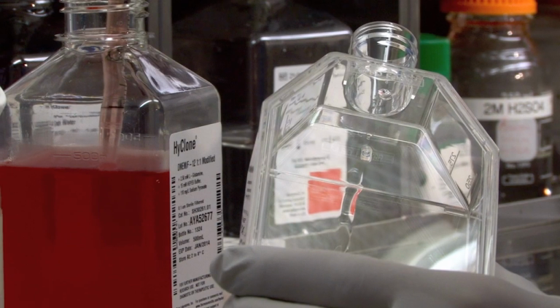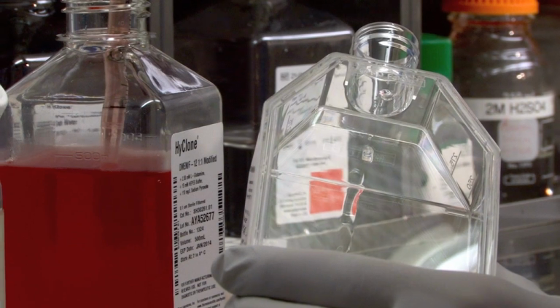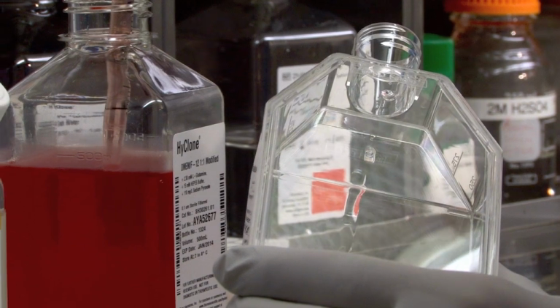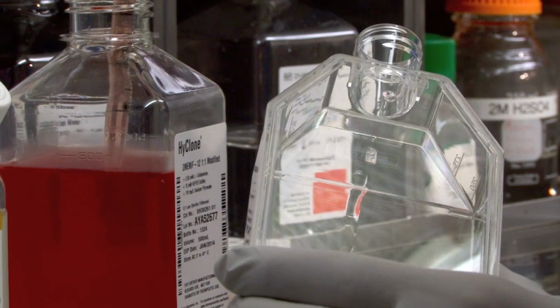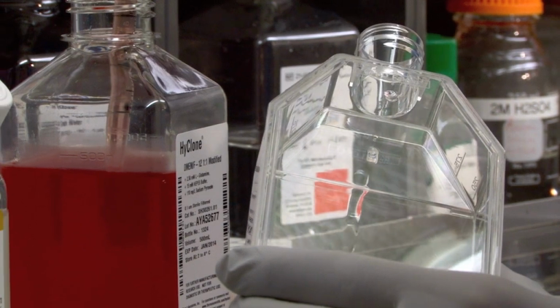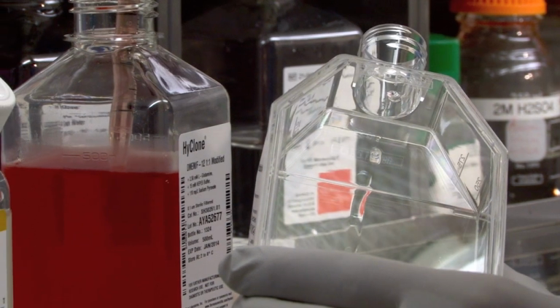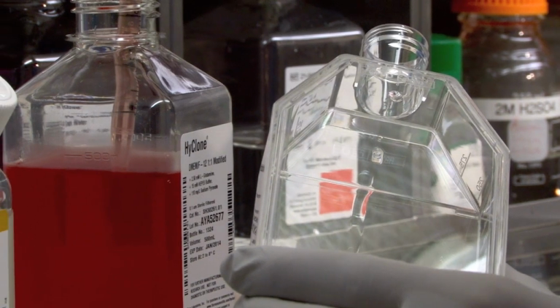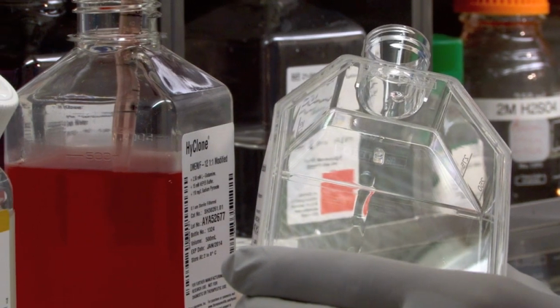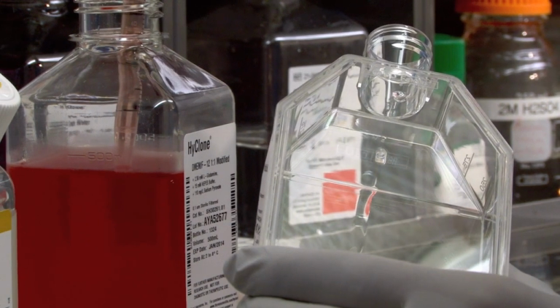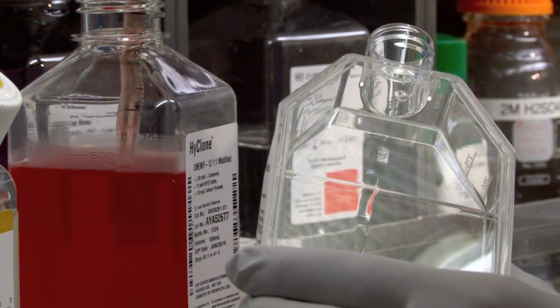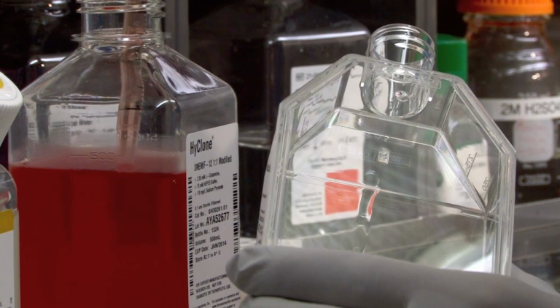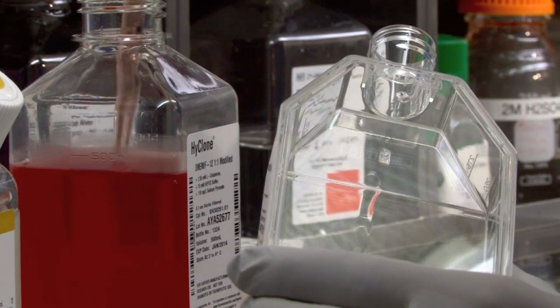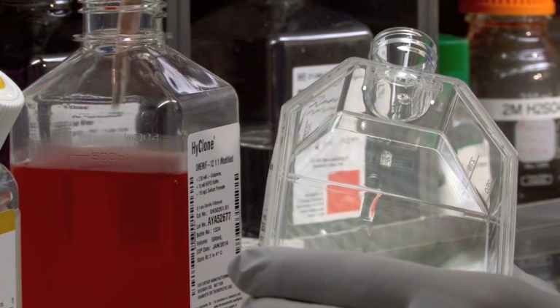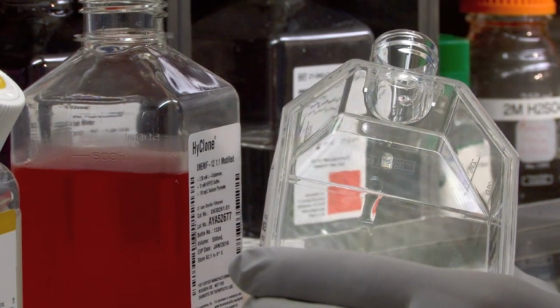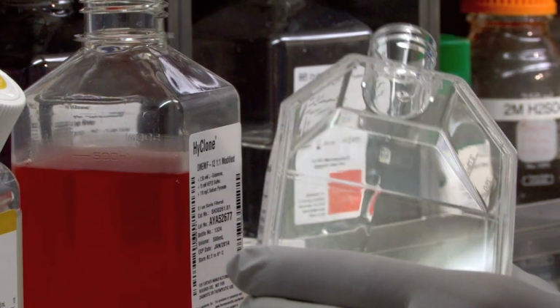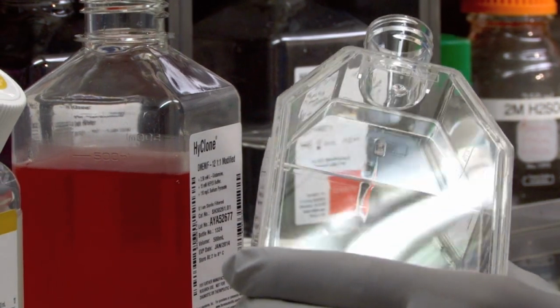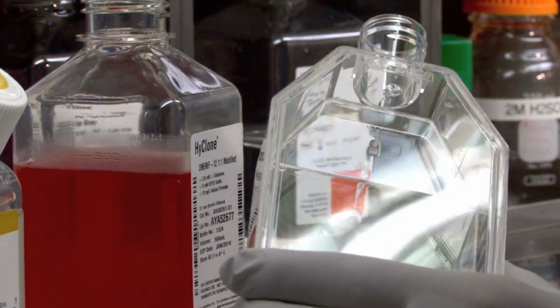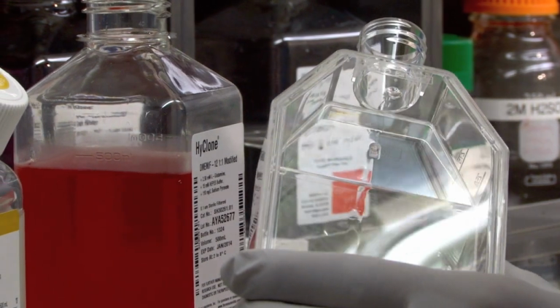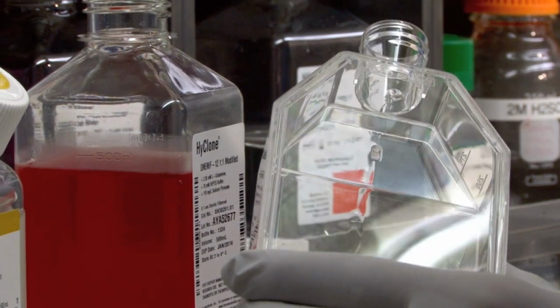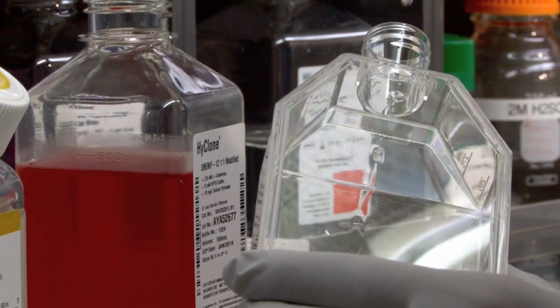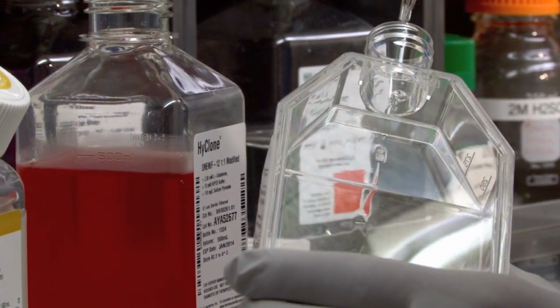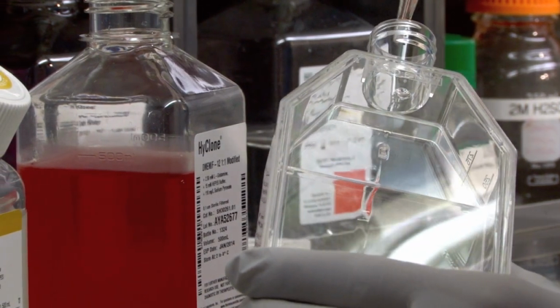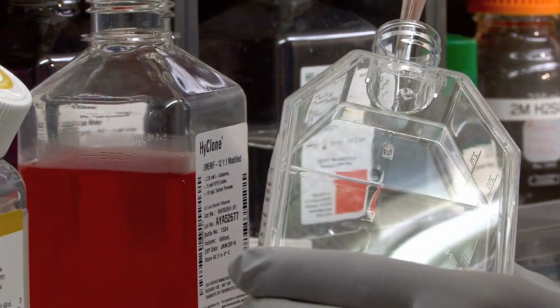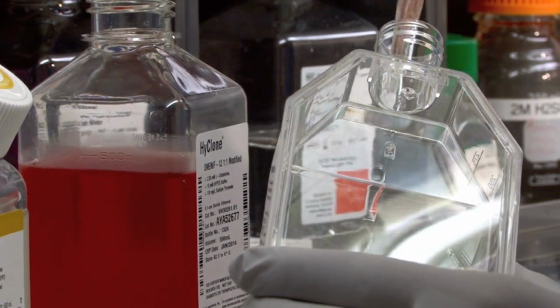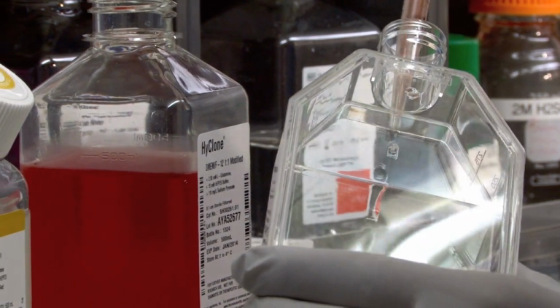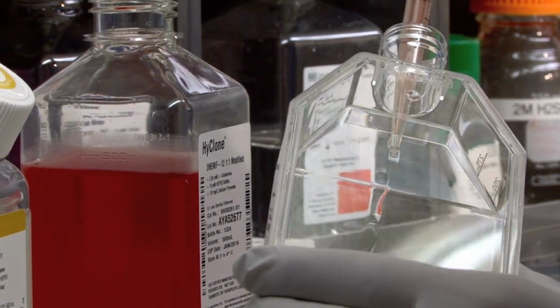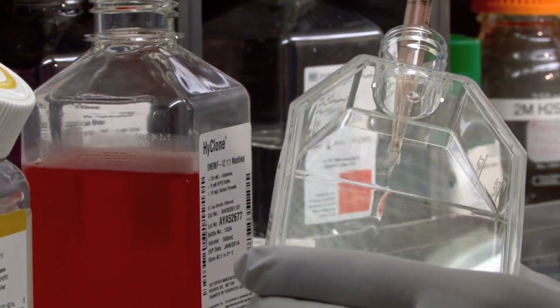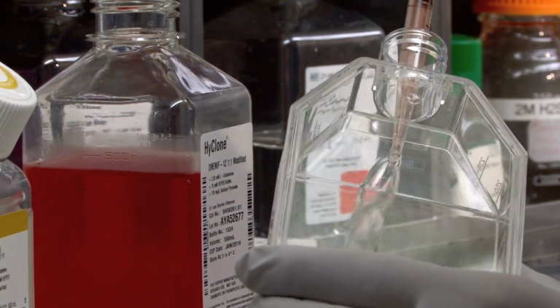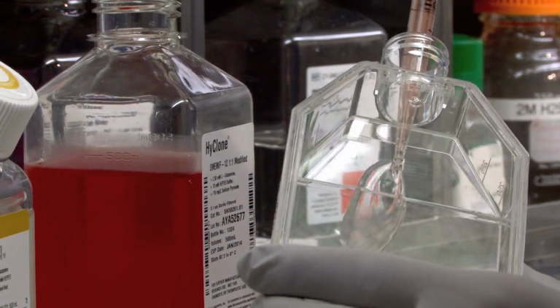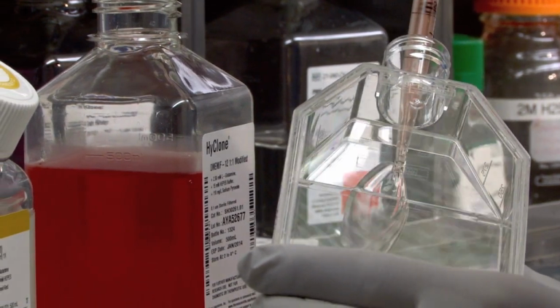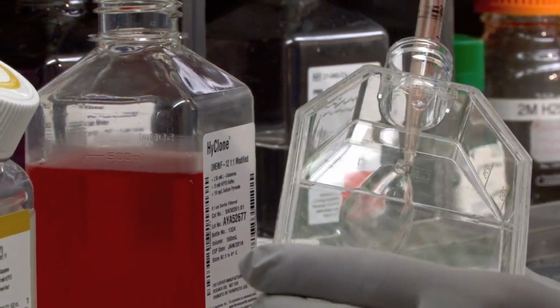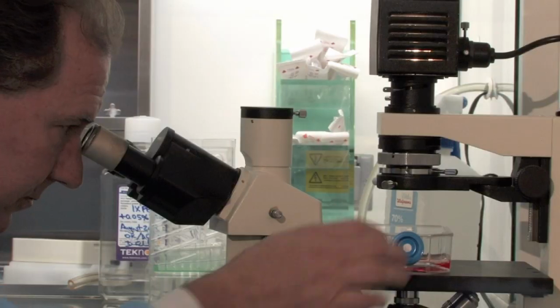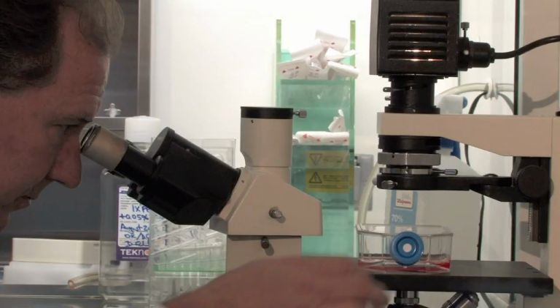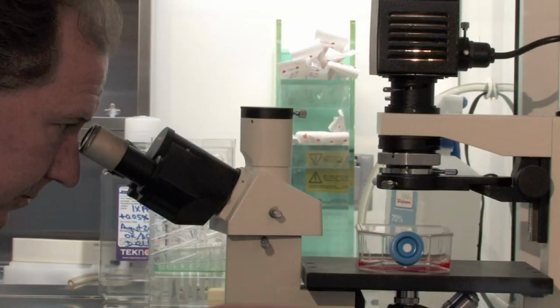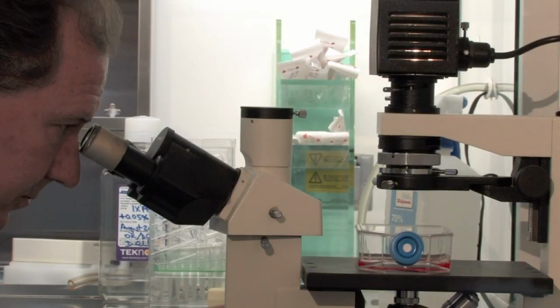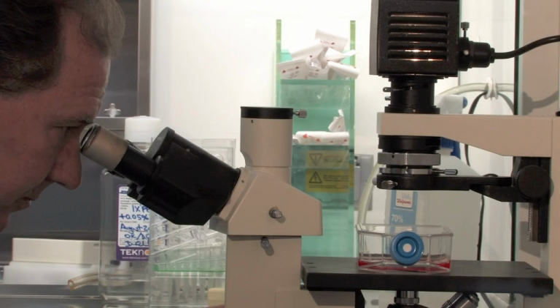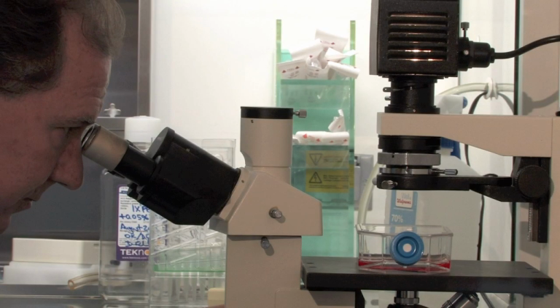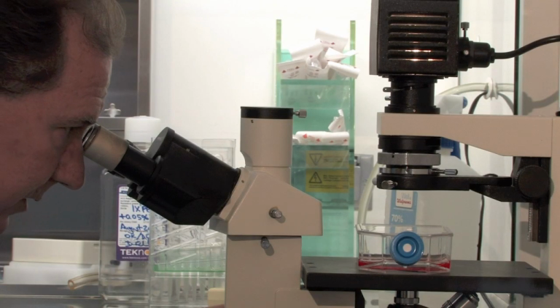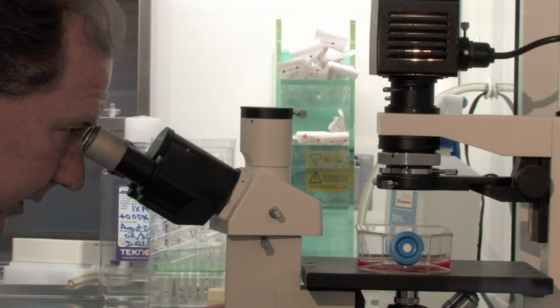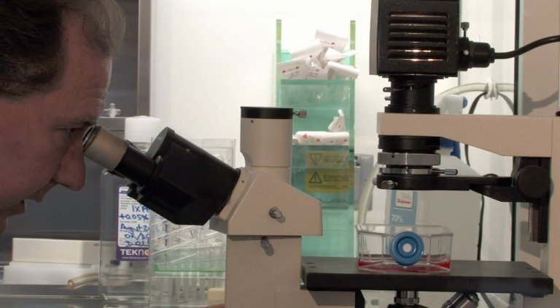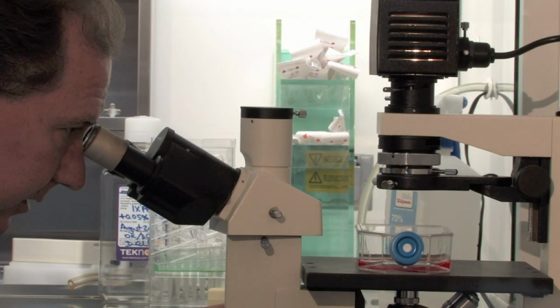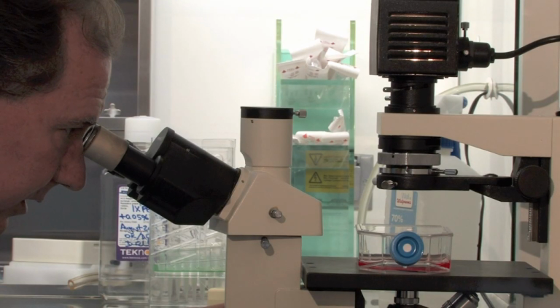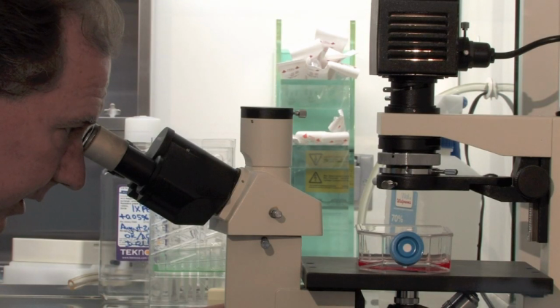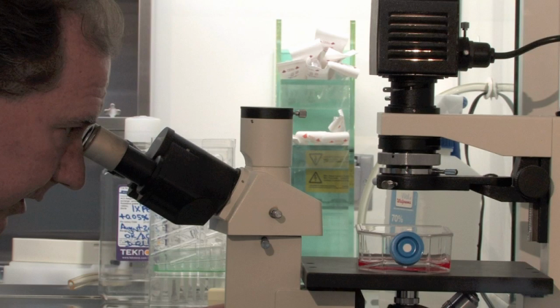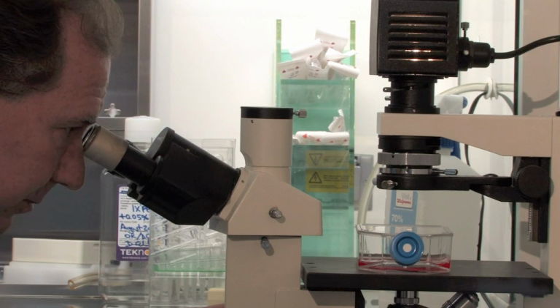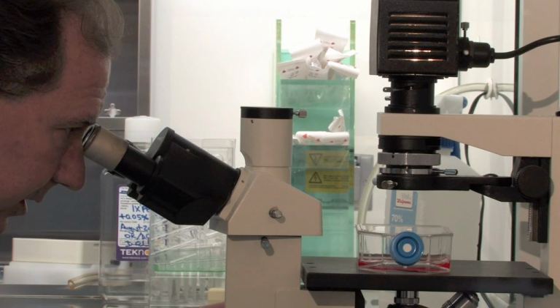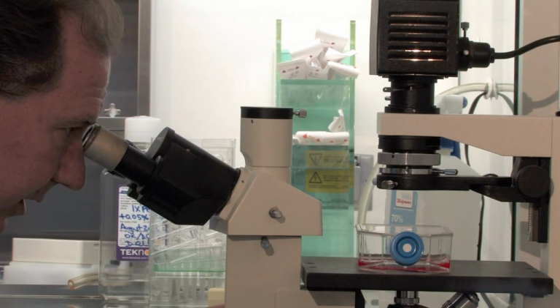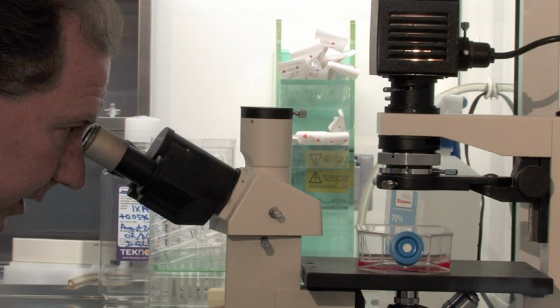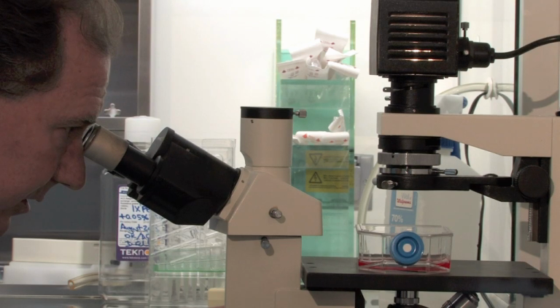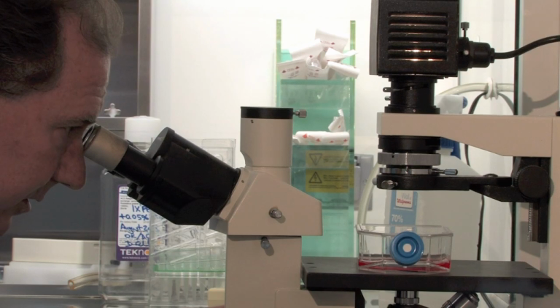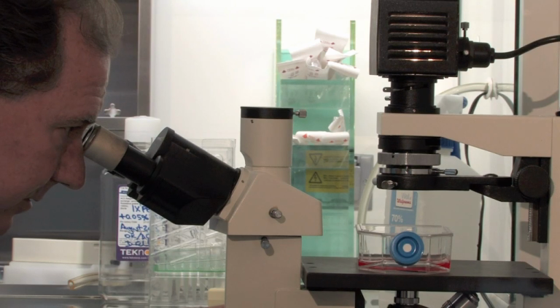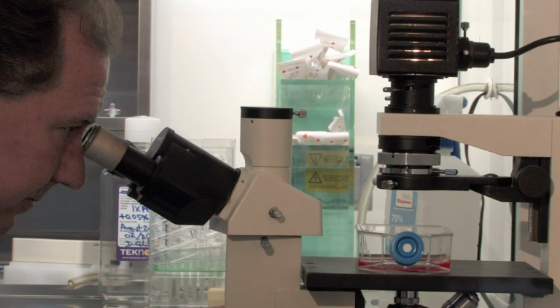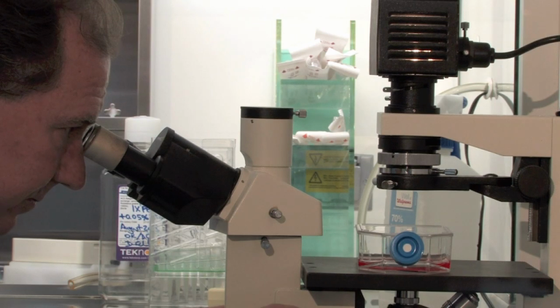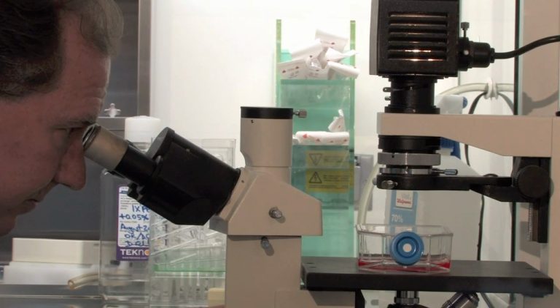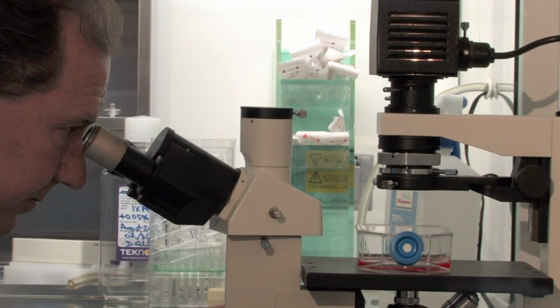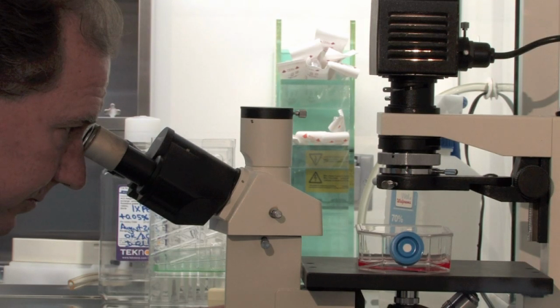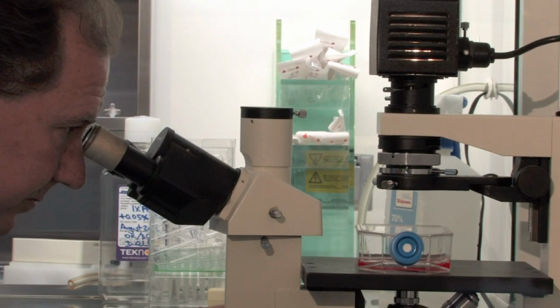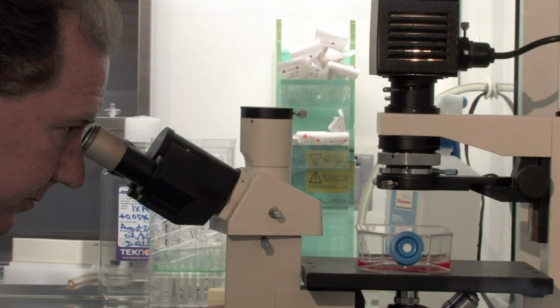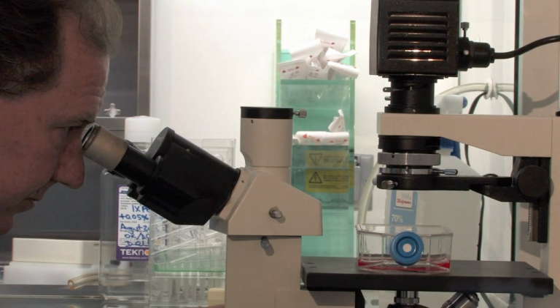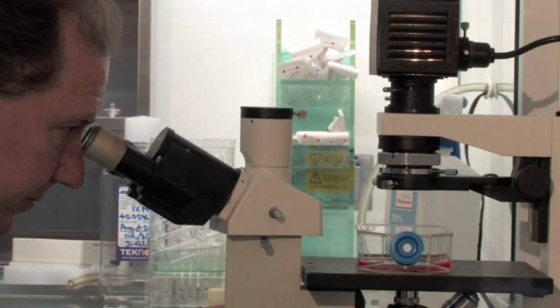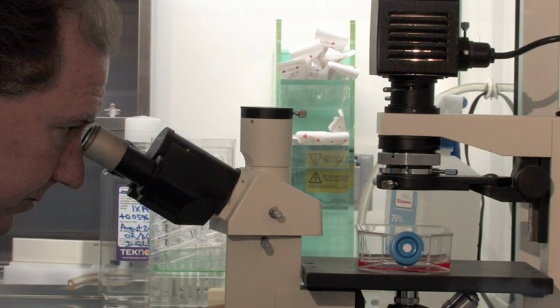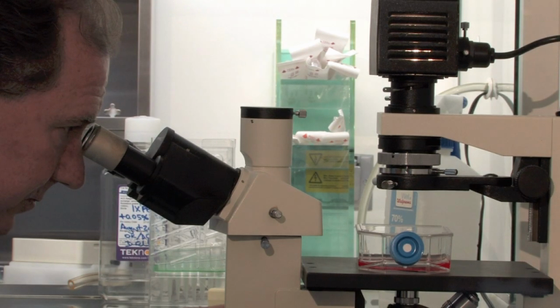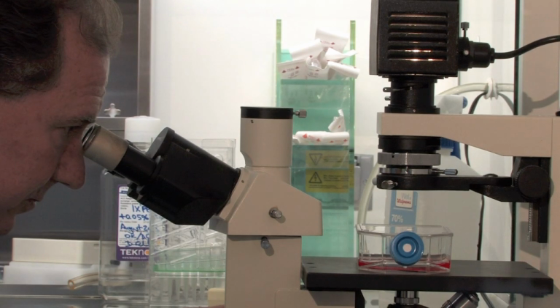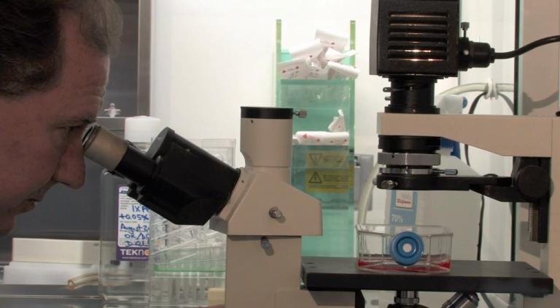Altogen scientists have years of experience and expertise in preclinical studies, cell and molecular biology research and development.